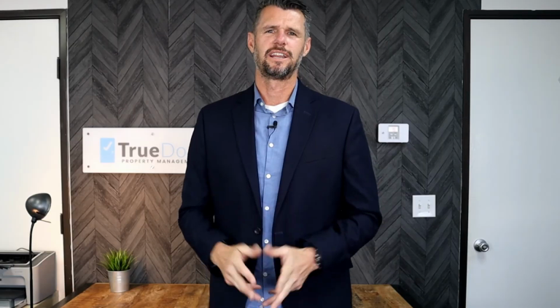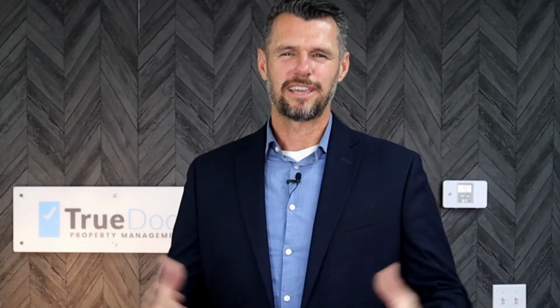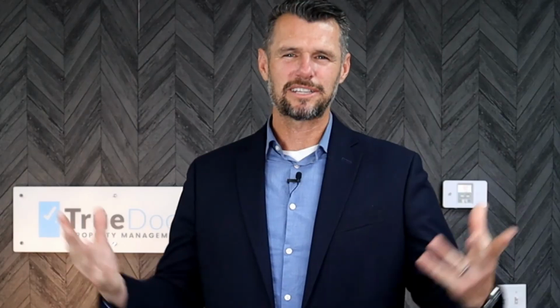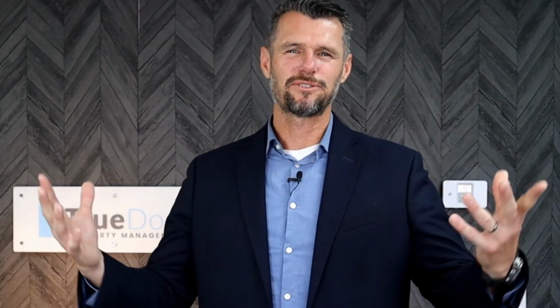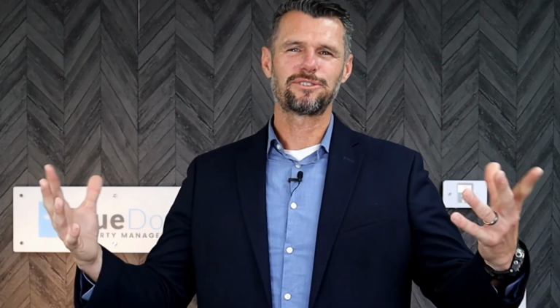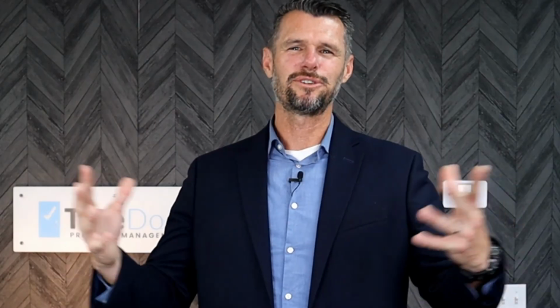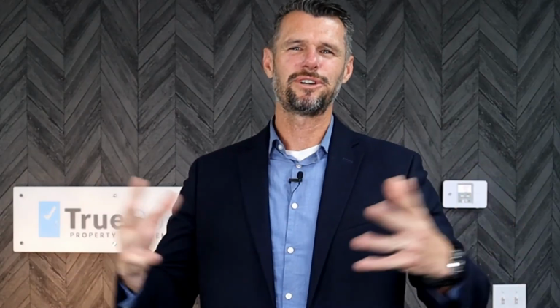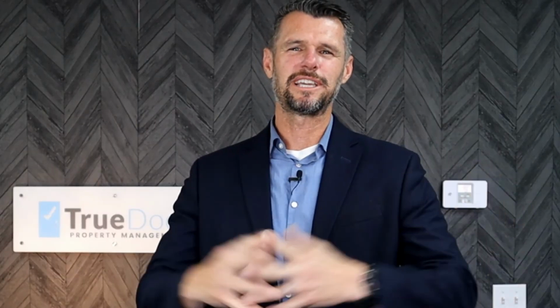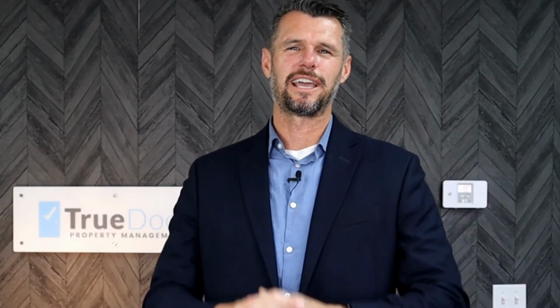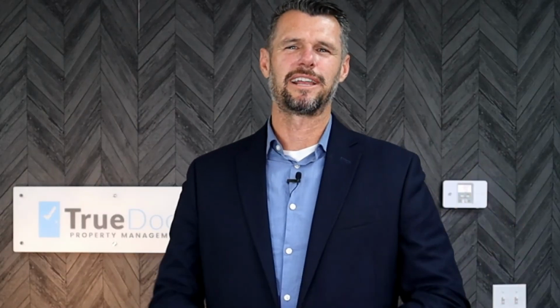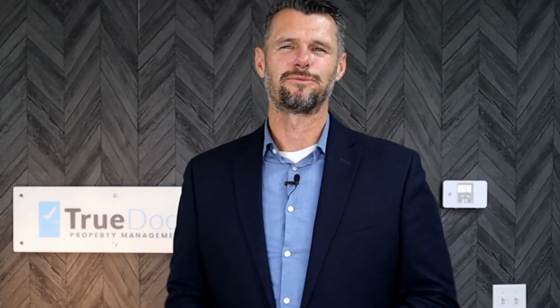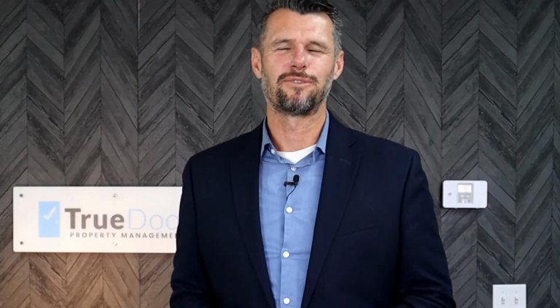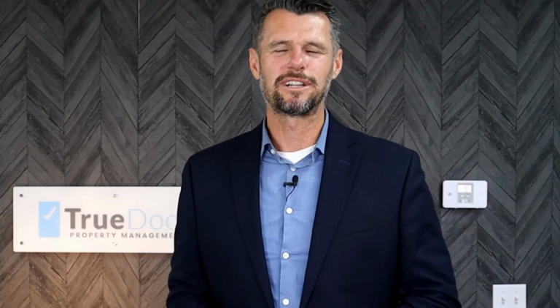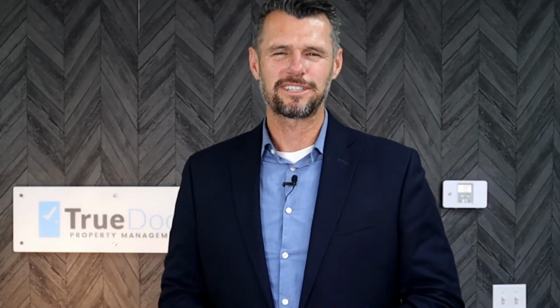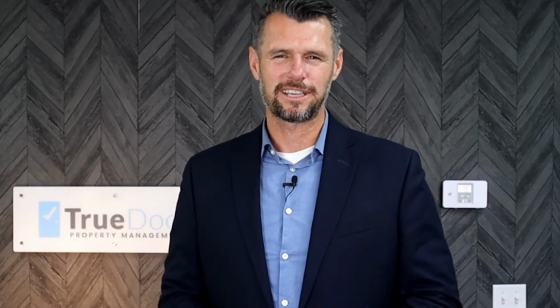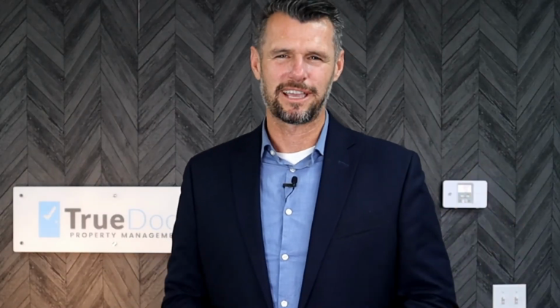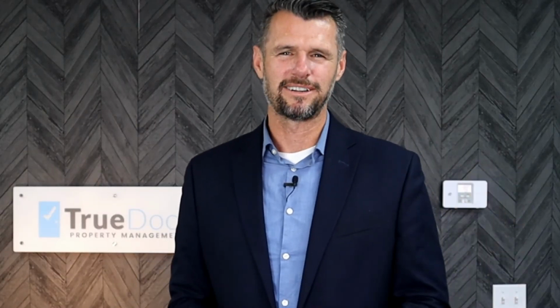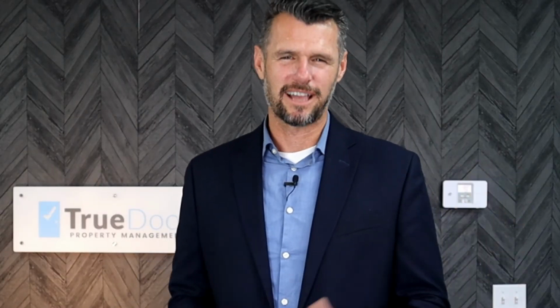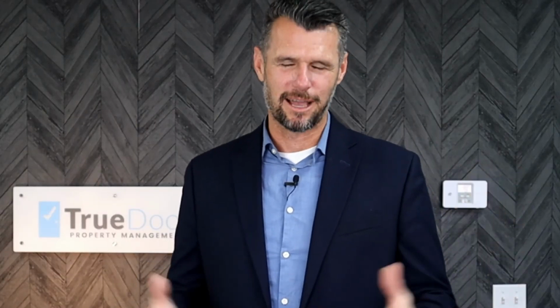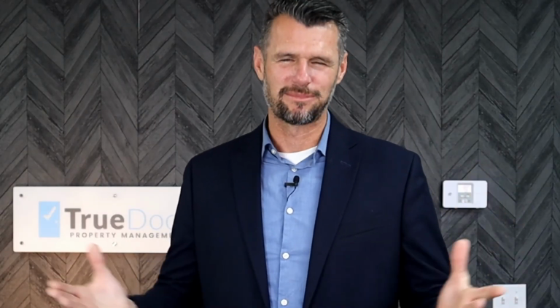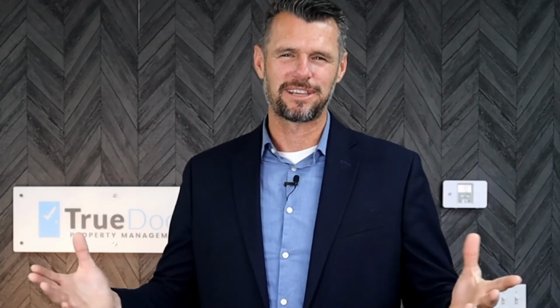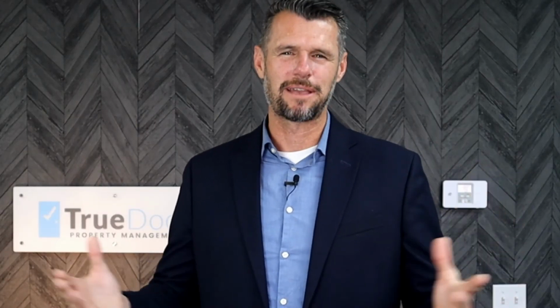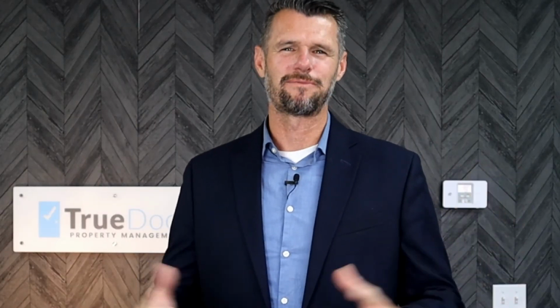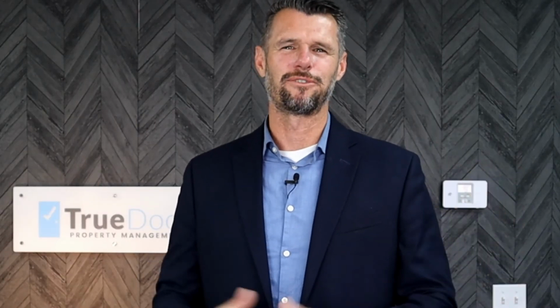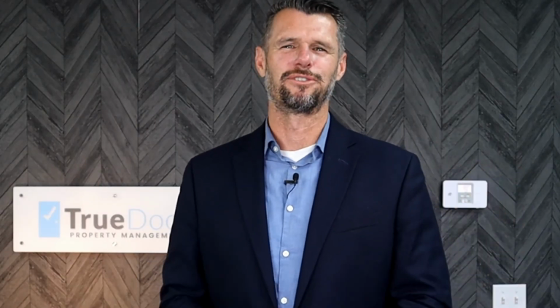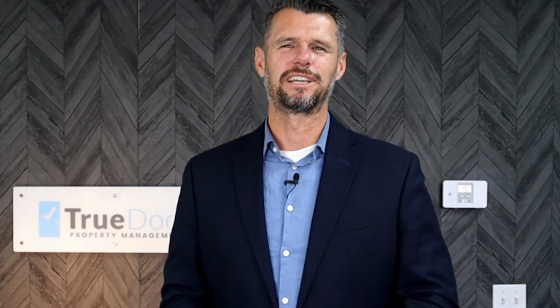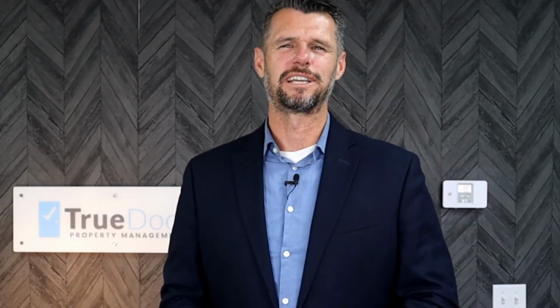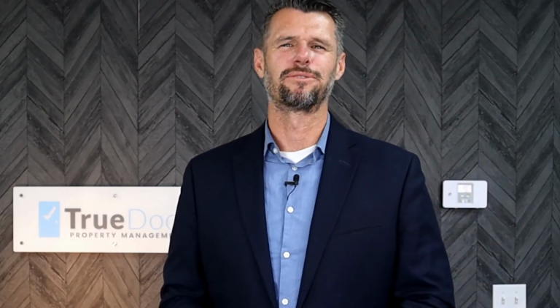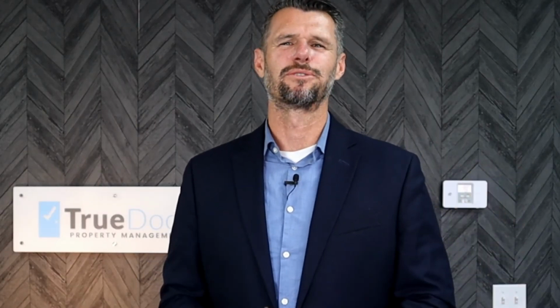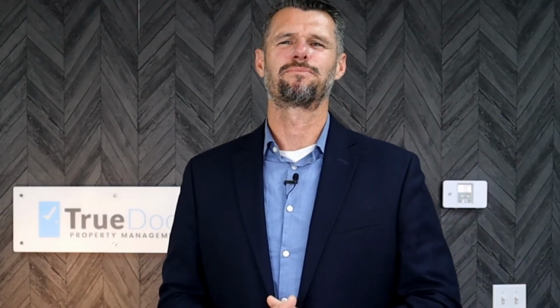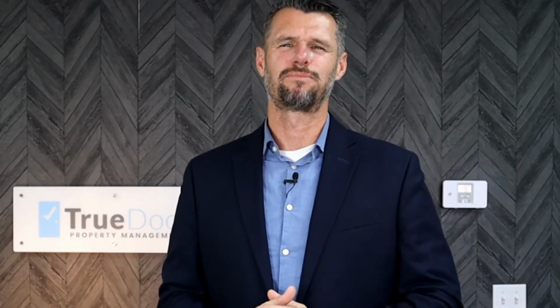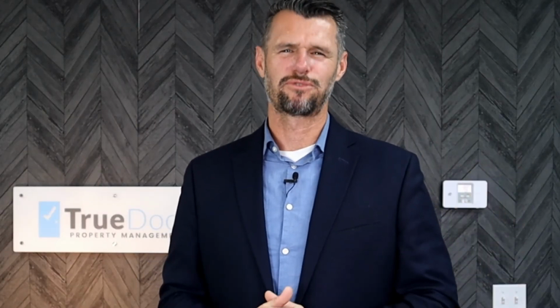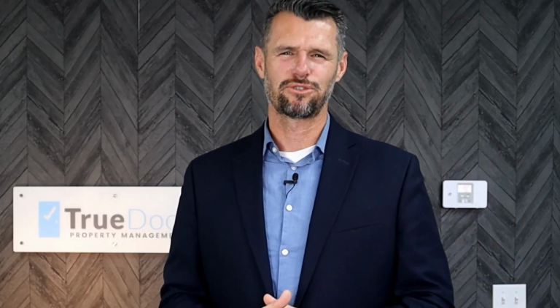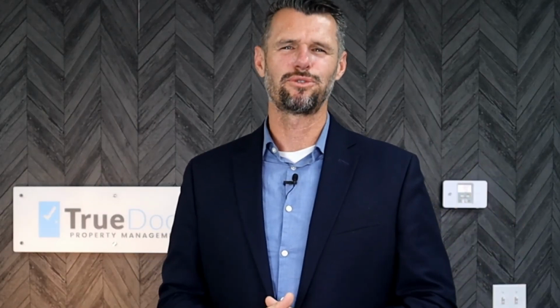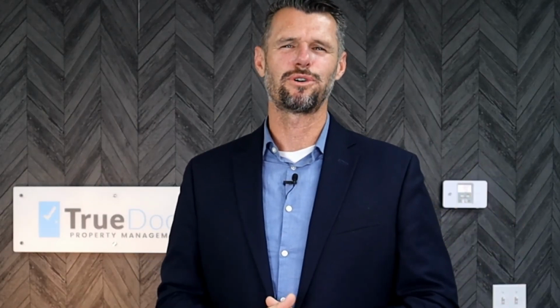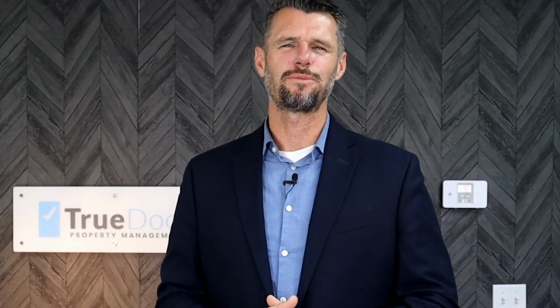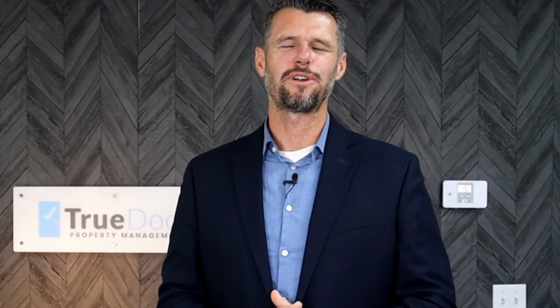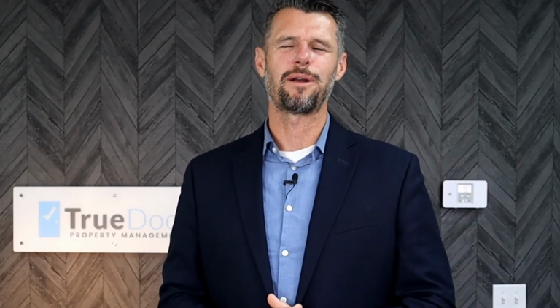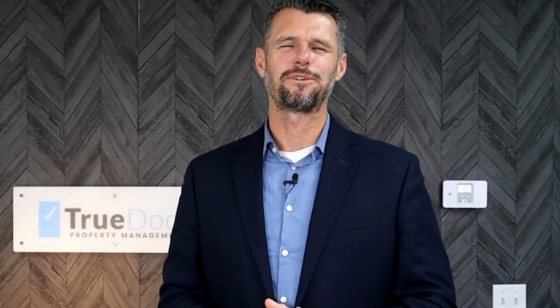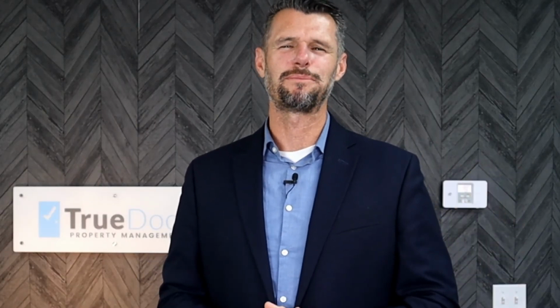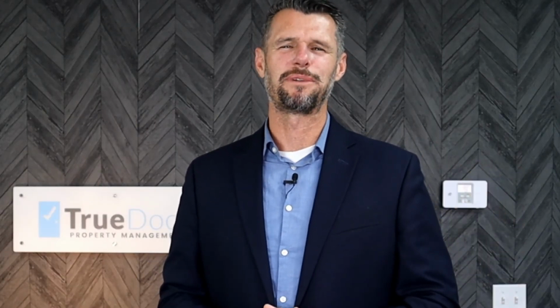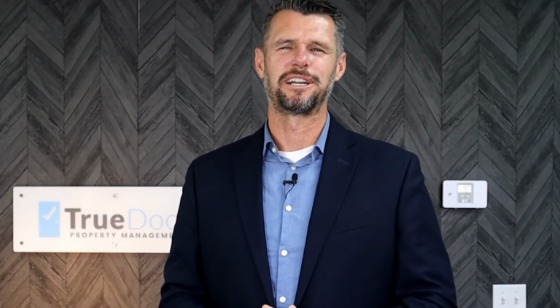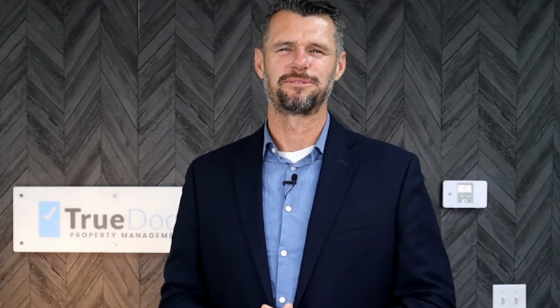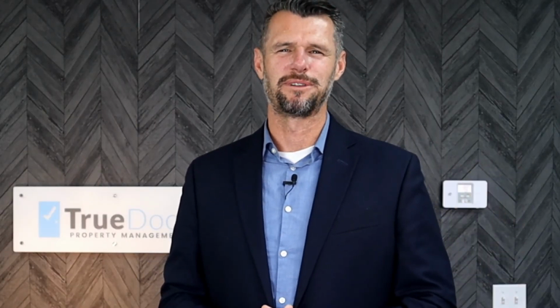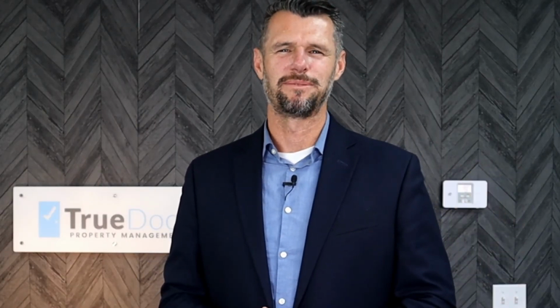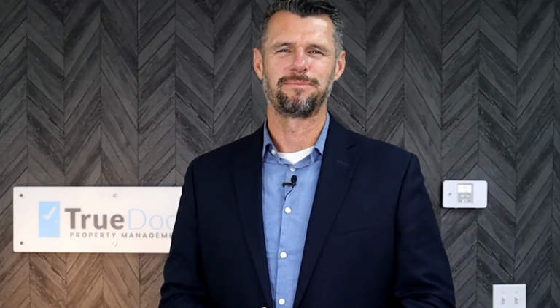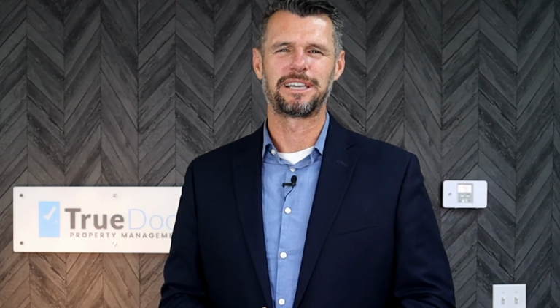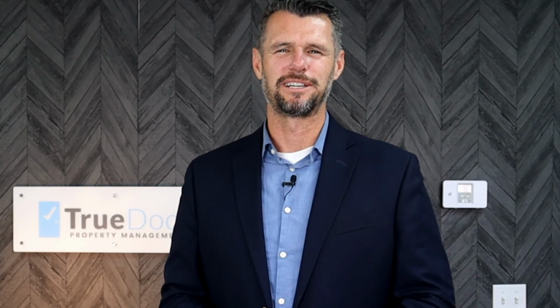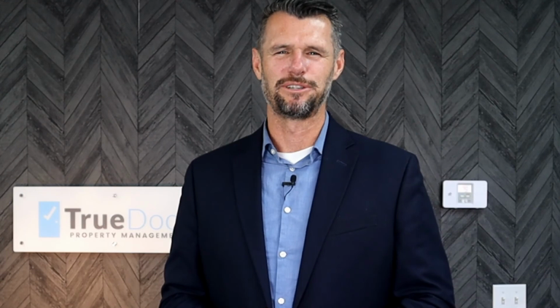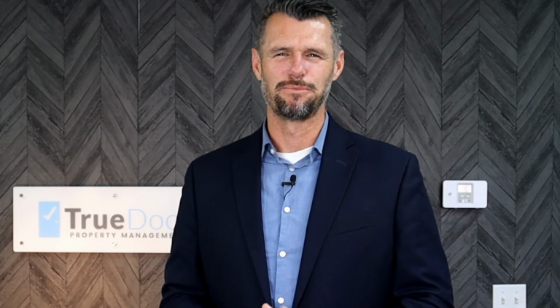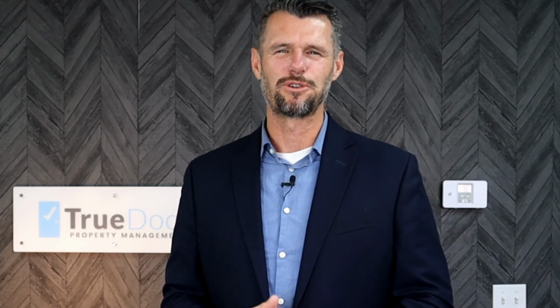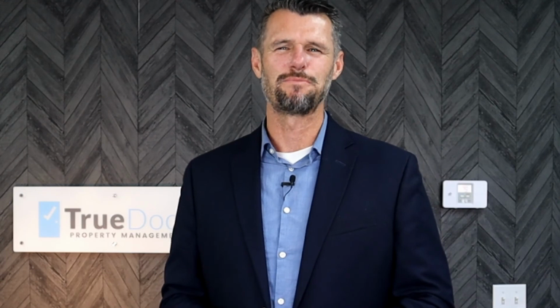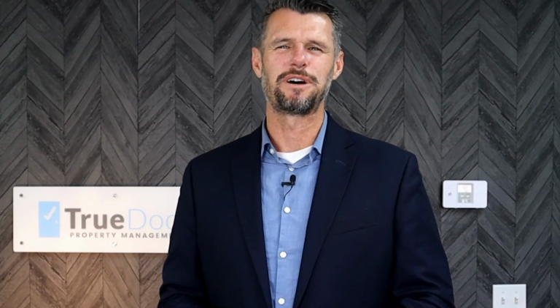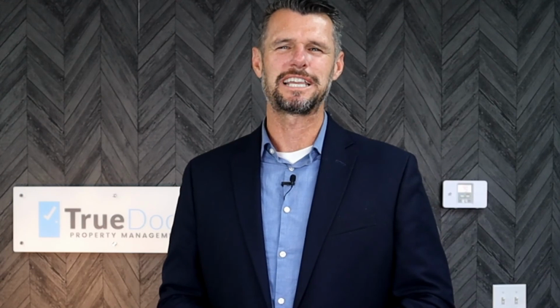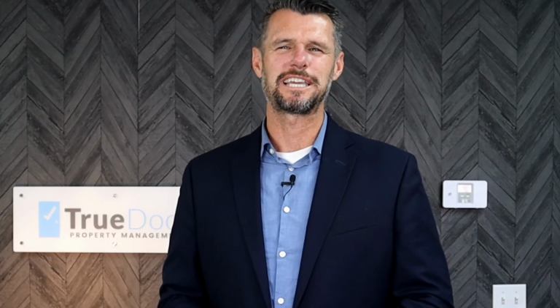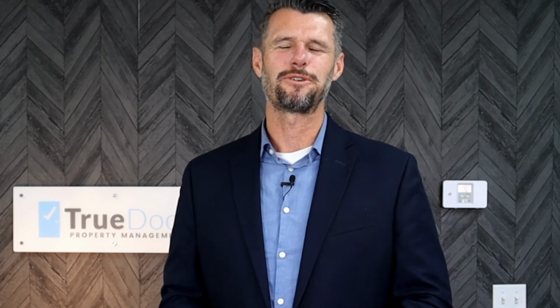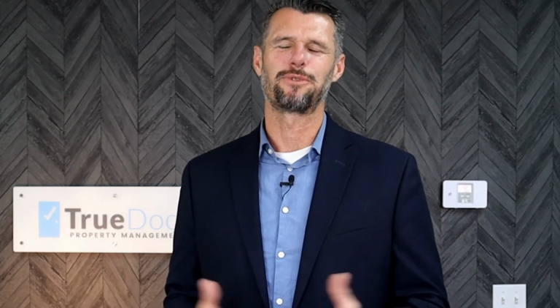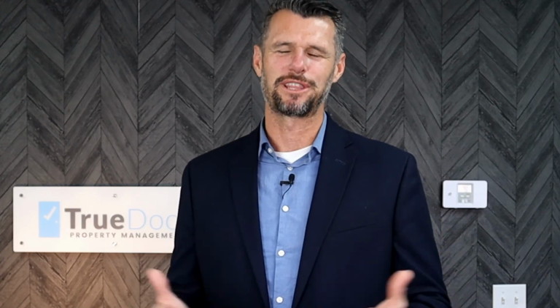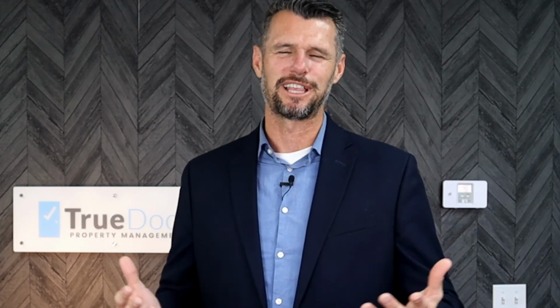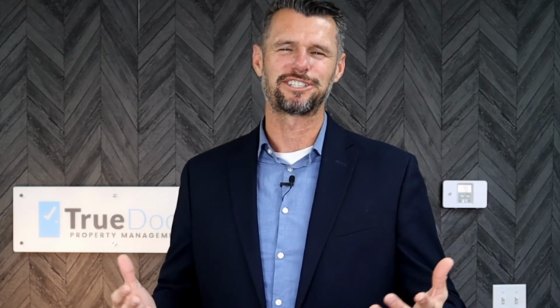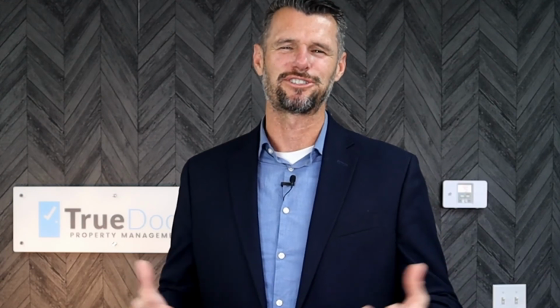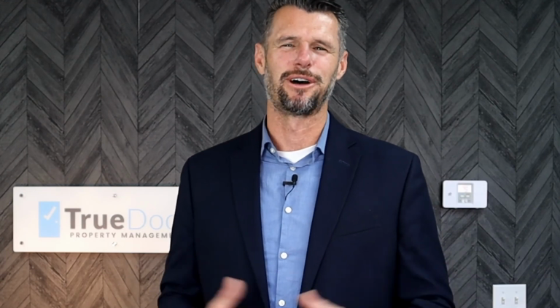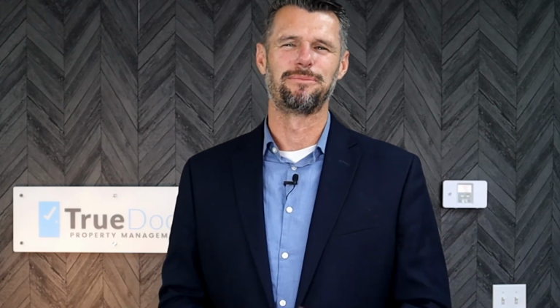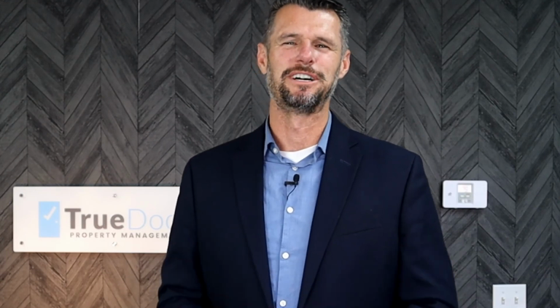Thanks for tuning in. I'm Sam Fernley here with True Door Property Management, making you more money with less drama.